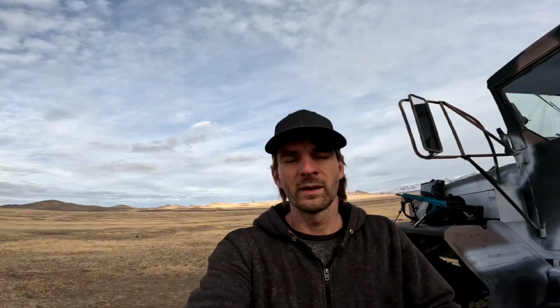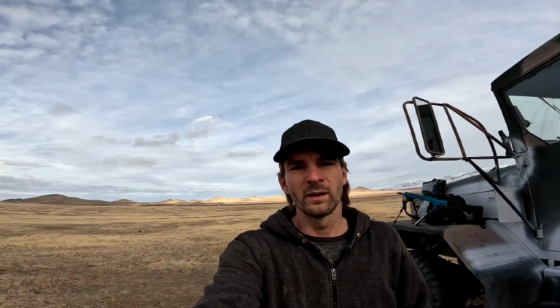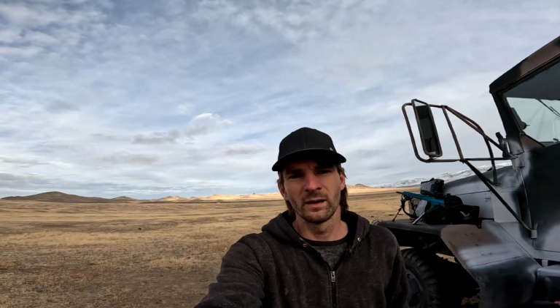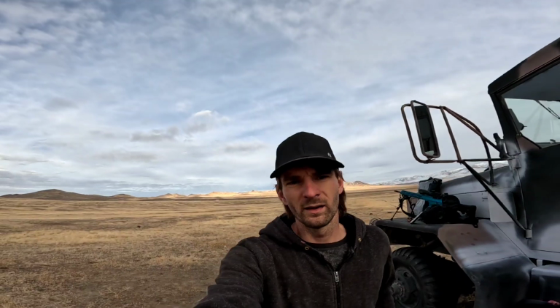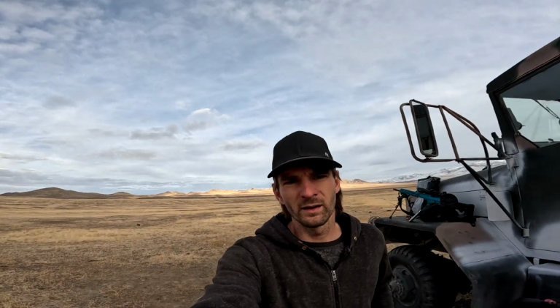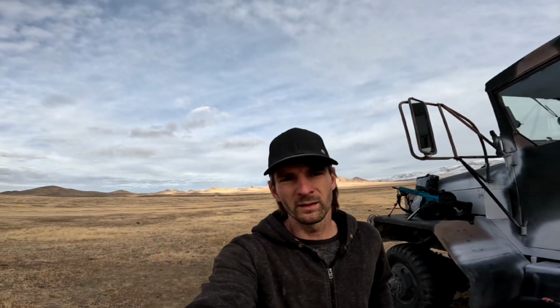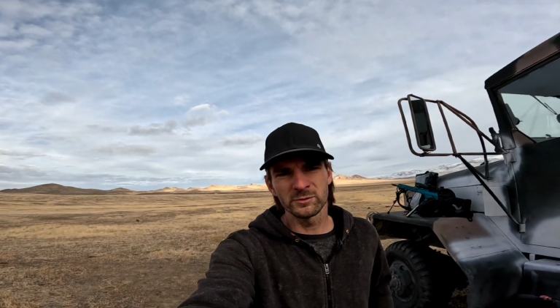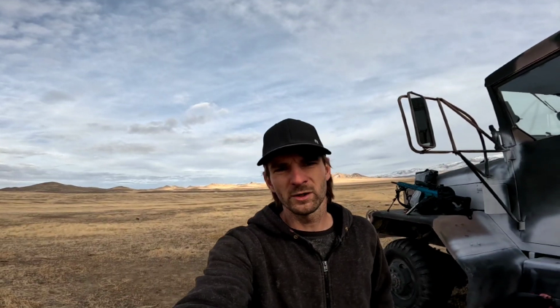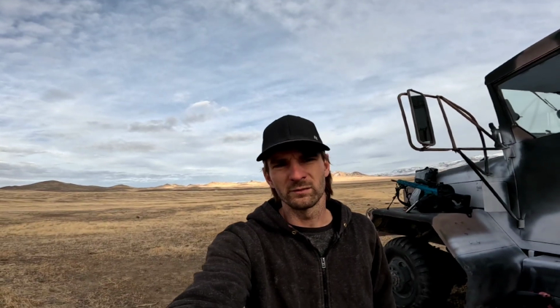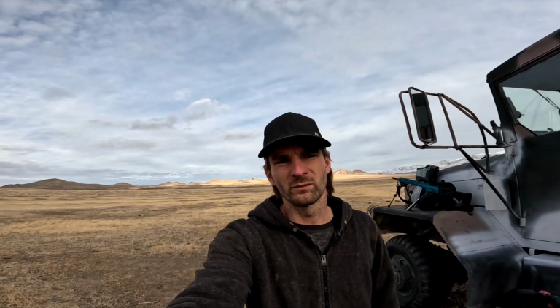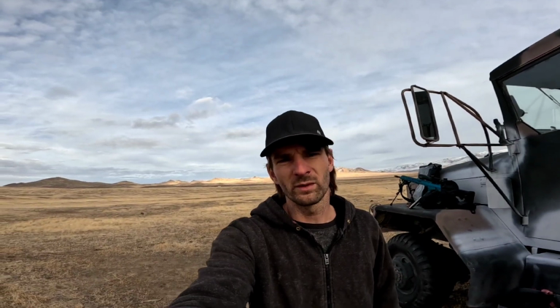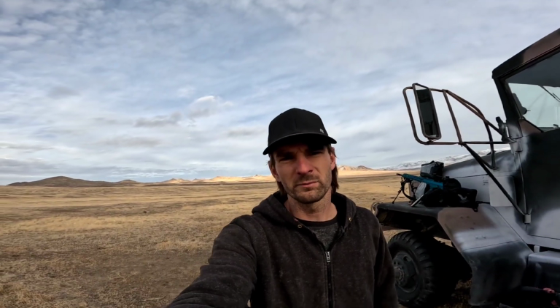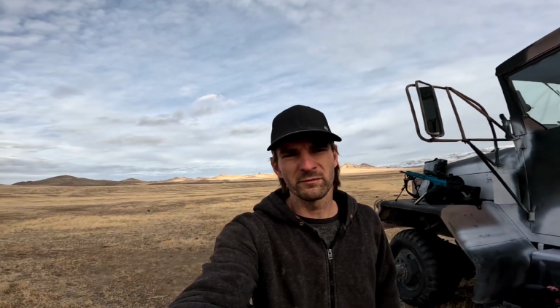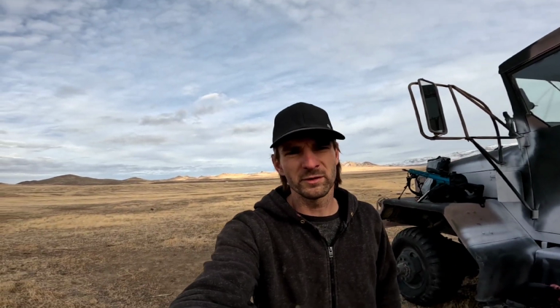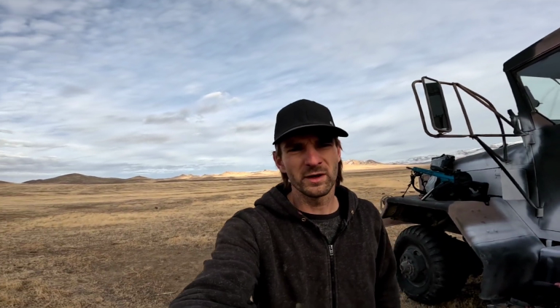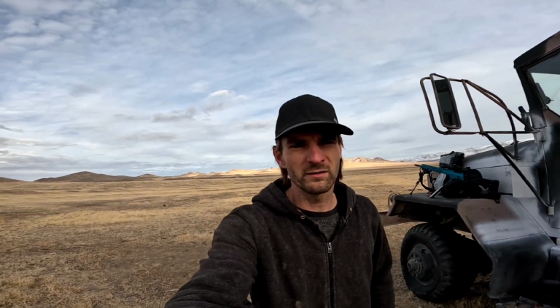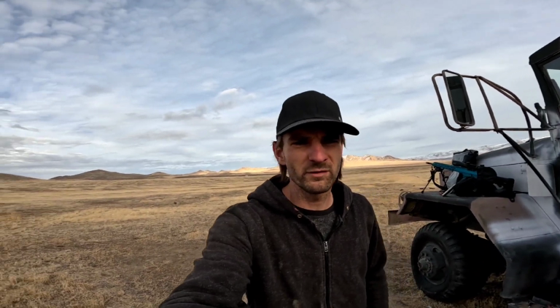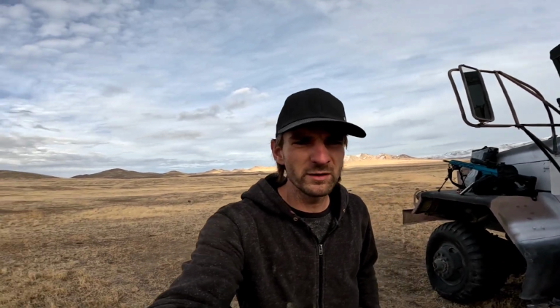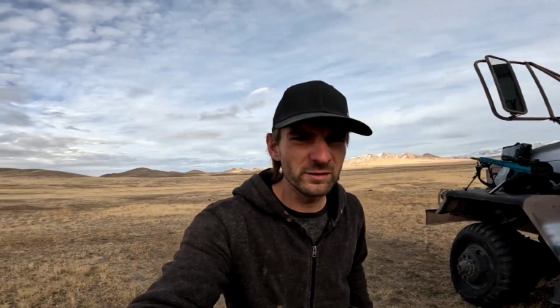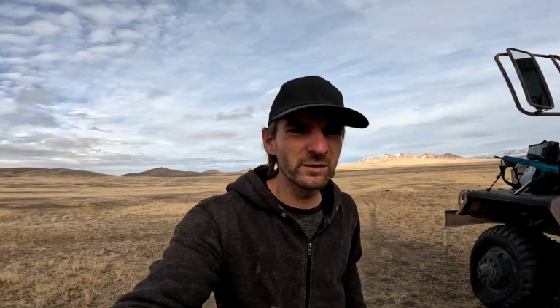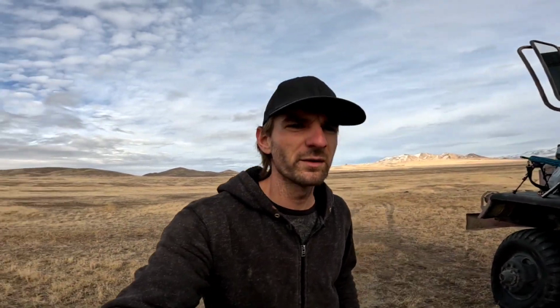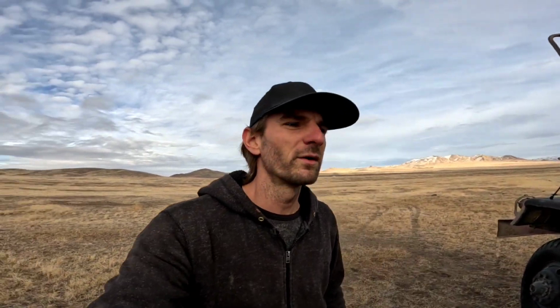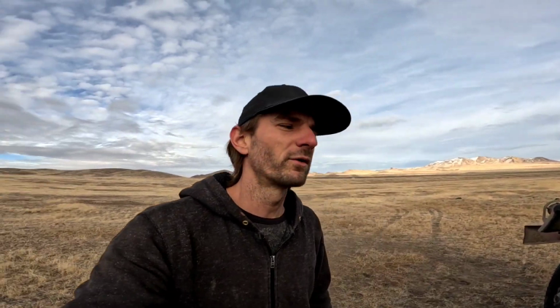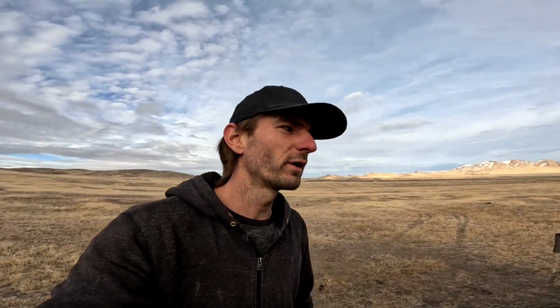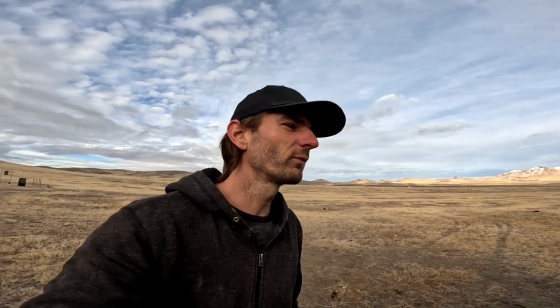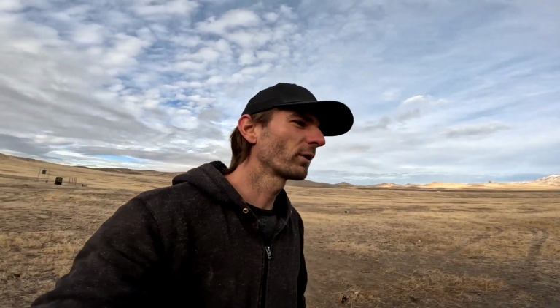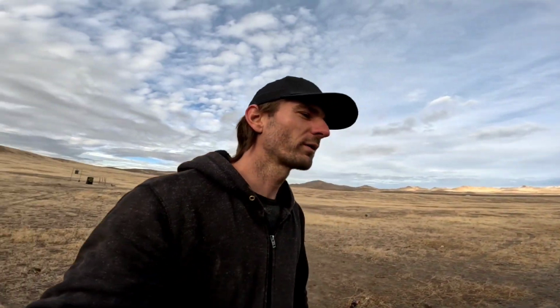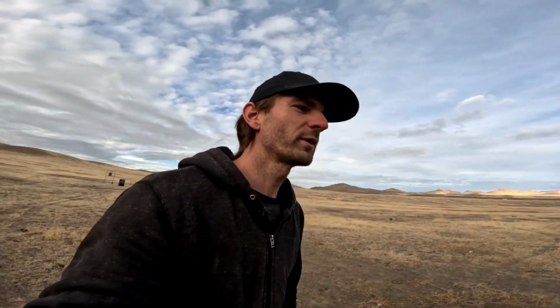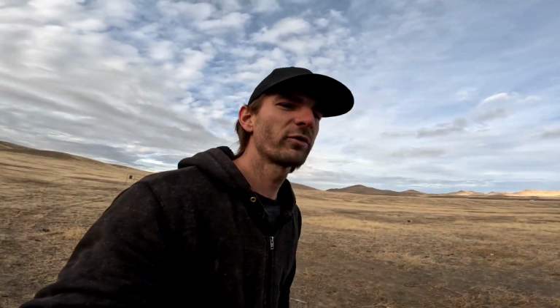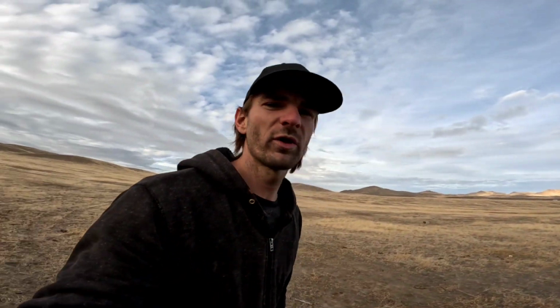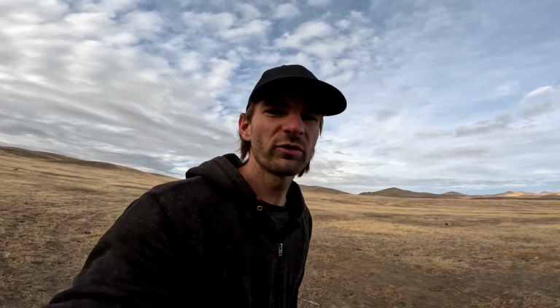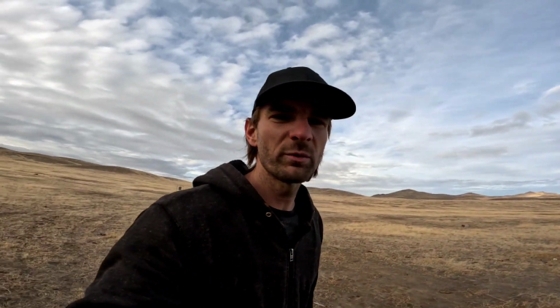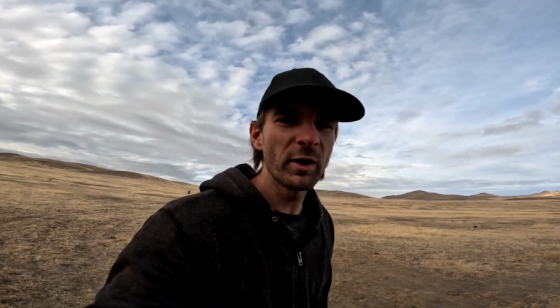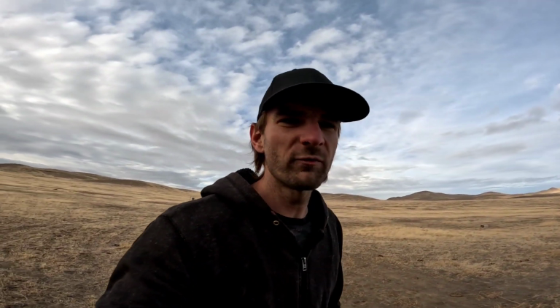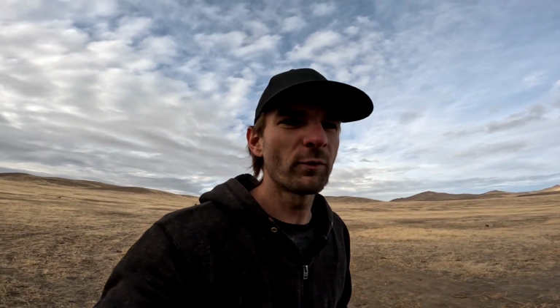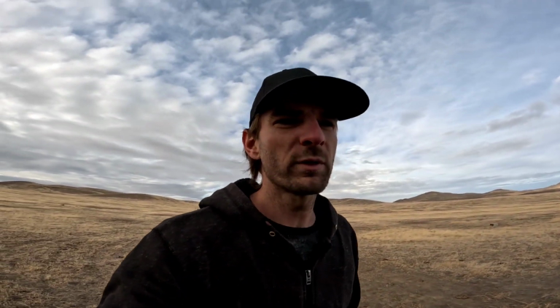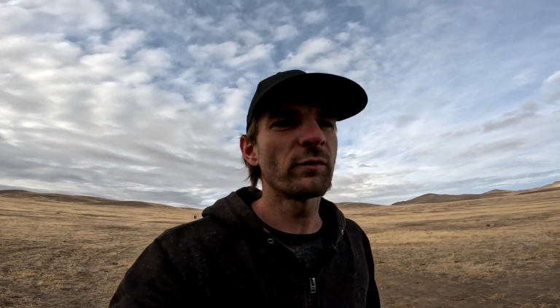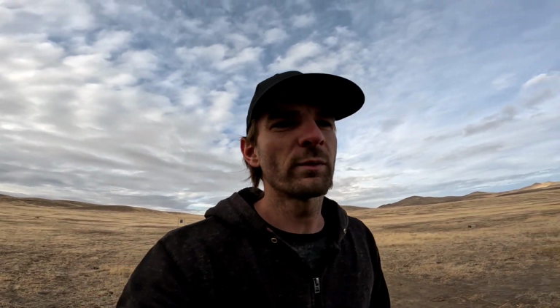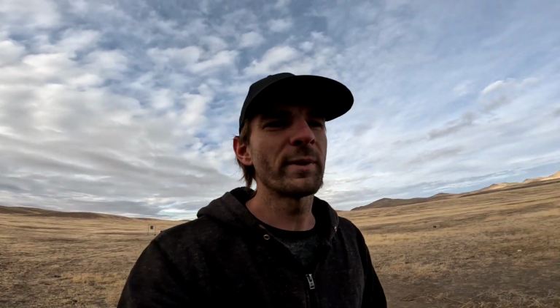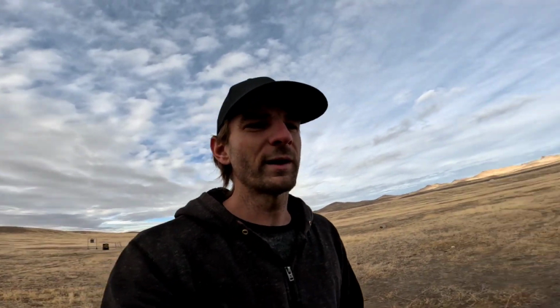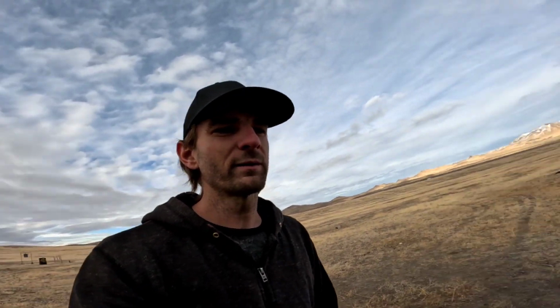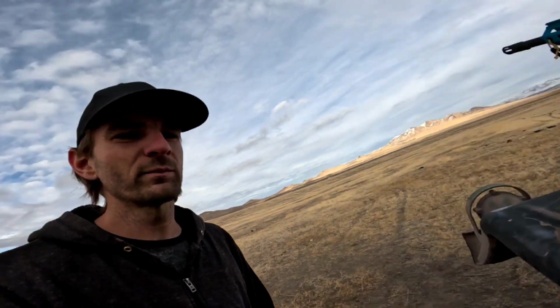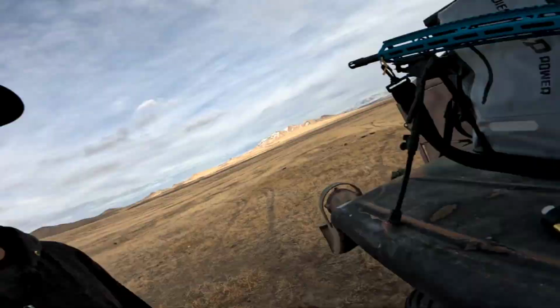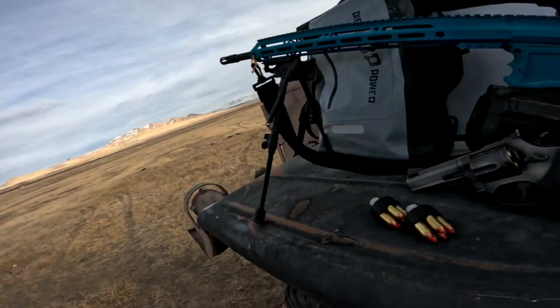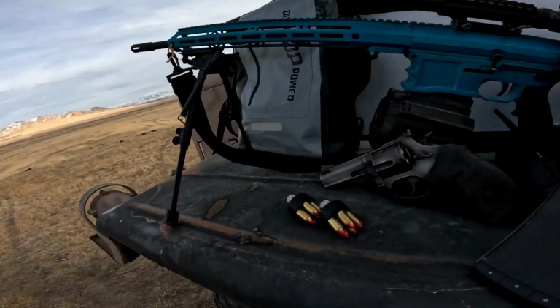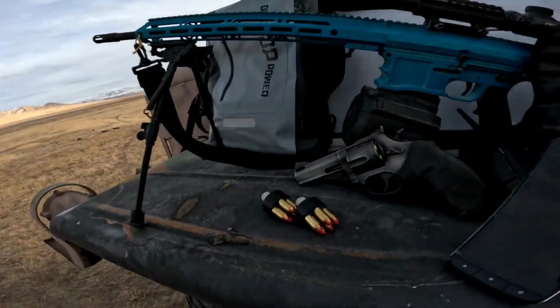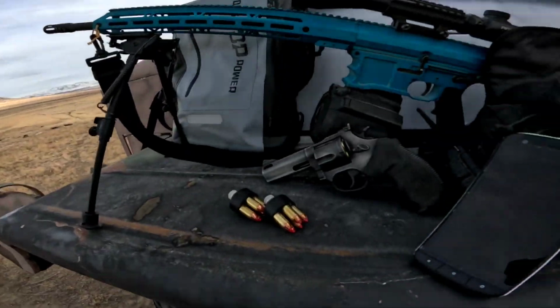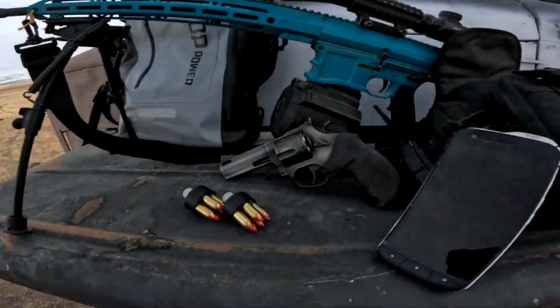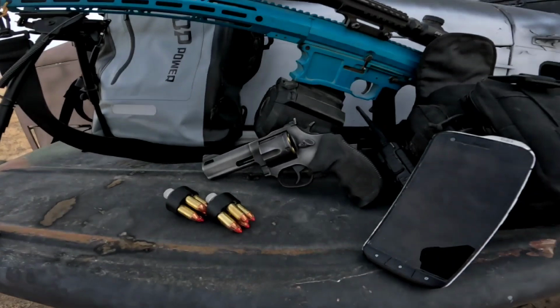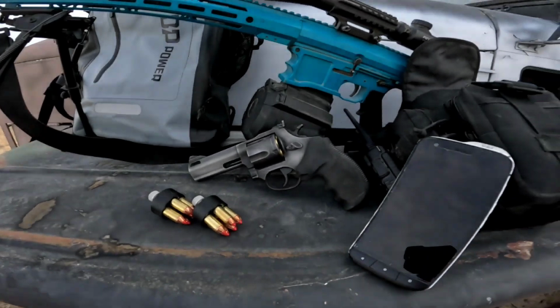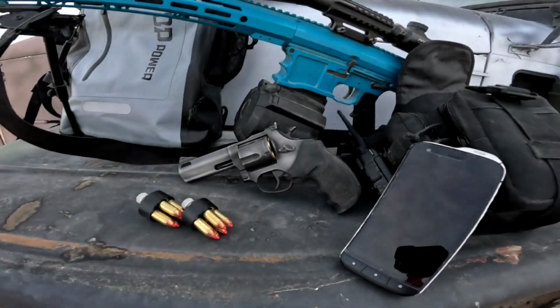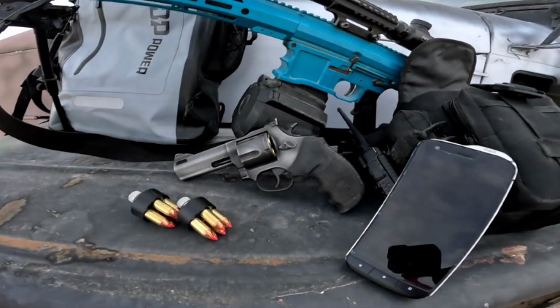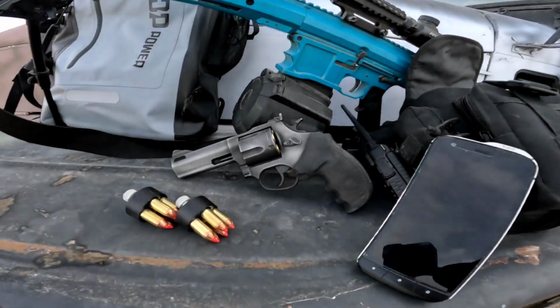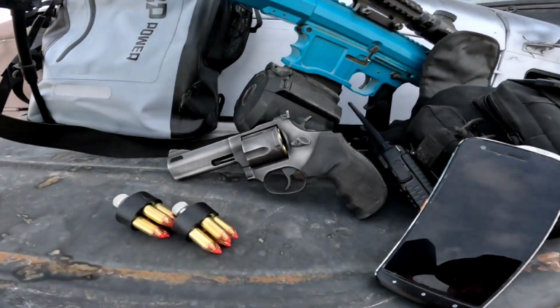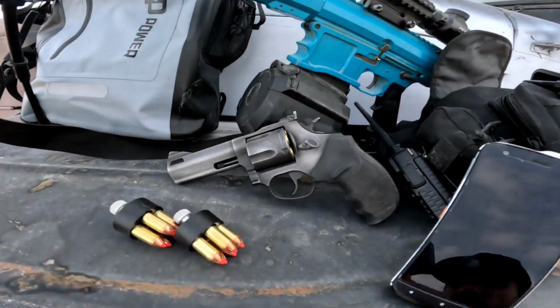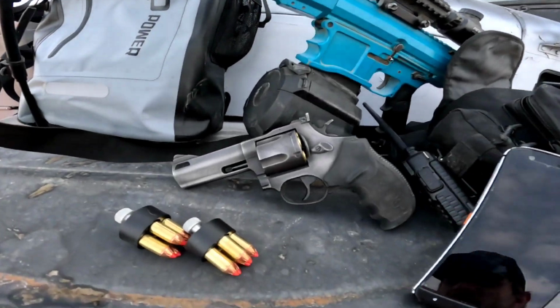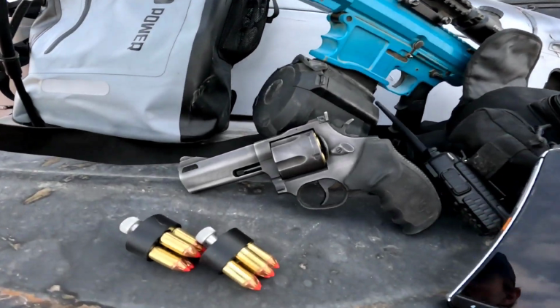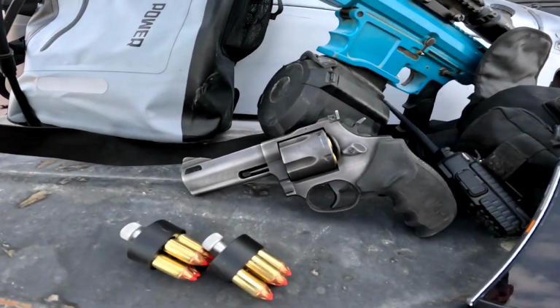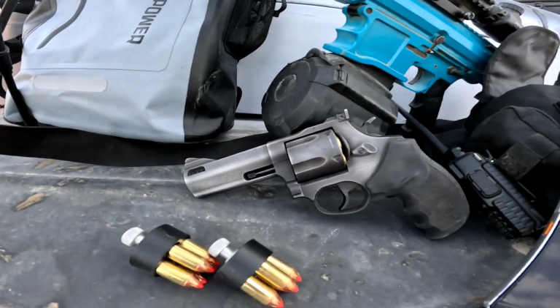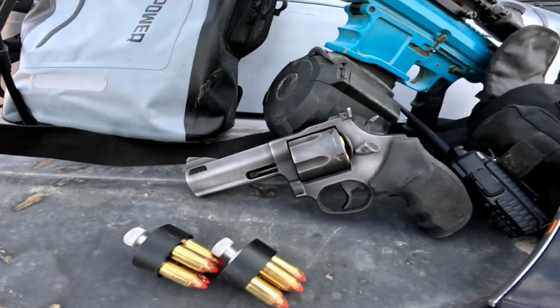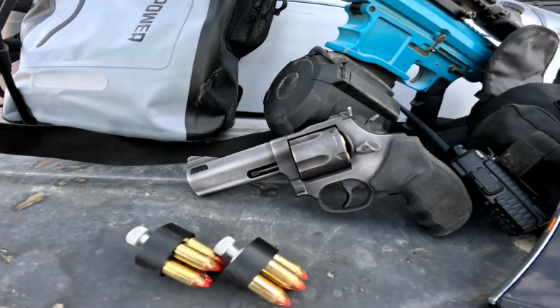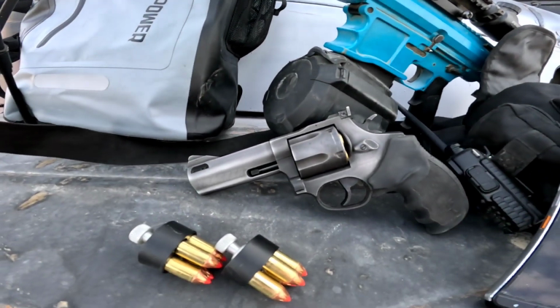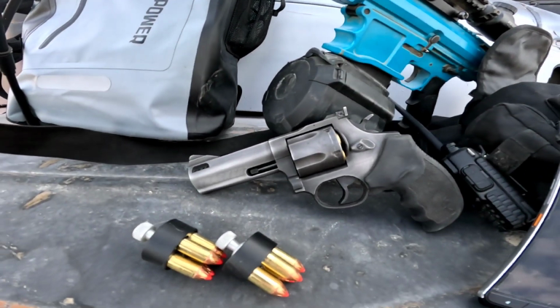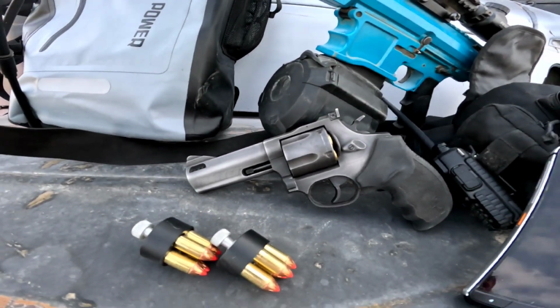Hi, I'm Jared. Welcome to Everyday and Adventure. Today we're going to be discussing my .44 Magnum by Taurus — it's the Taurus Tracker.